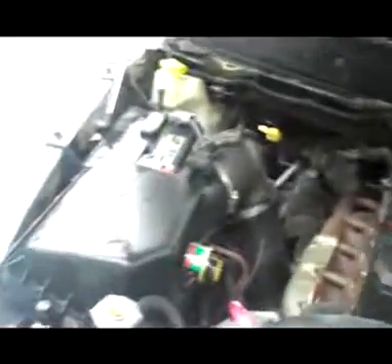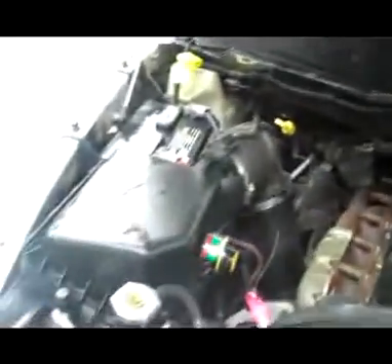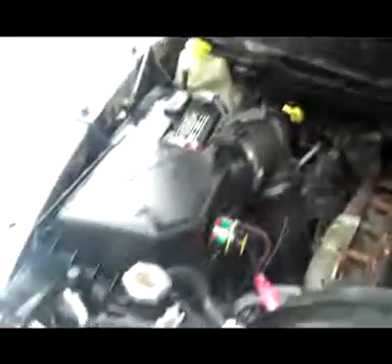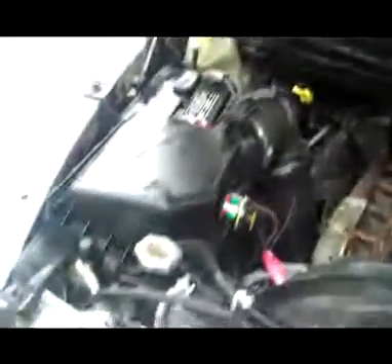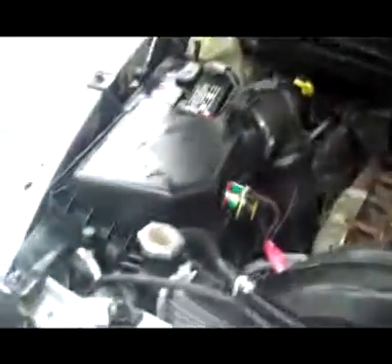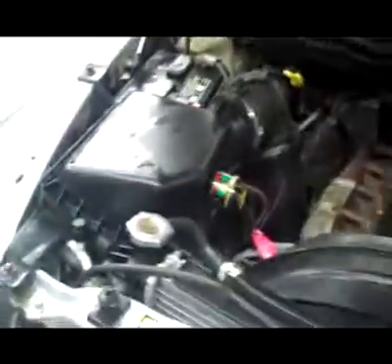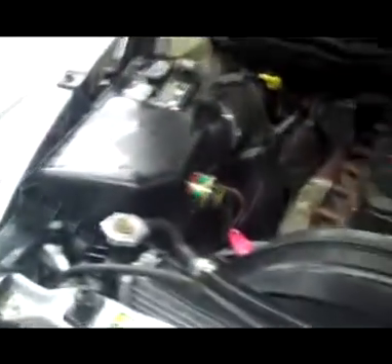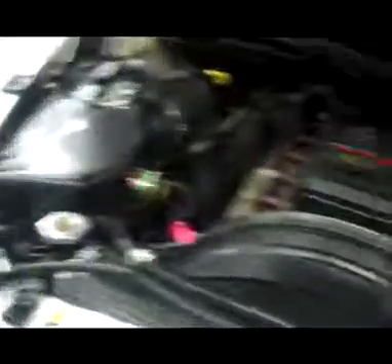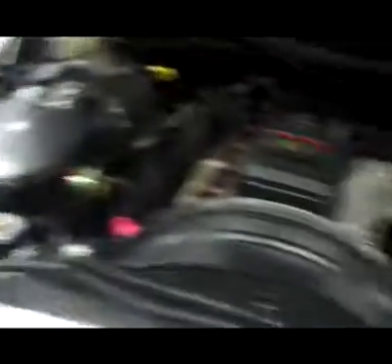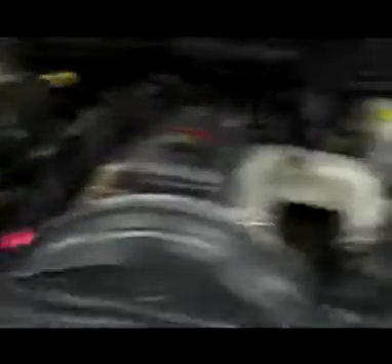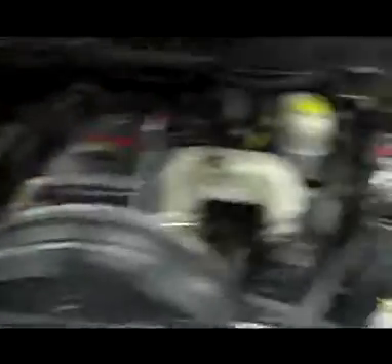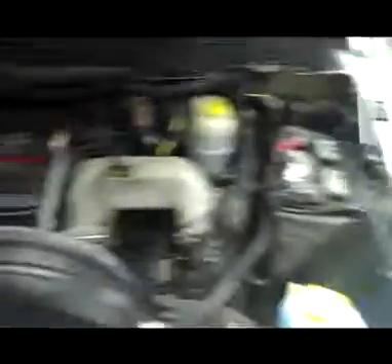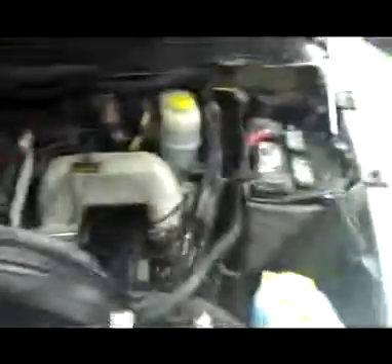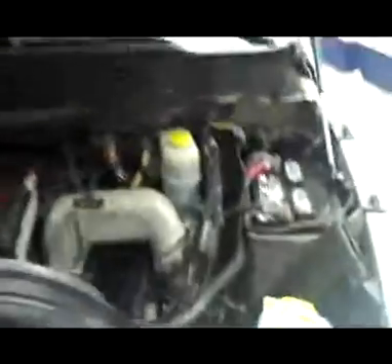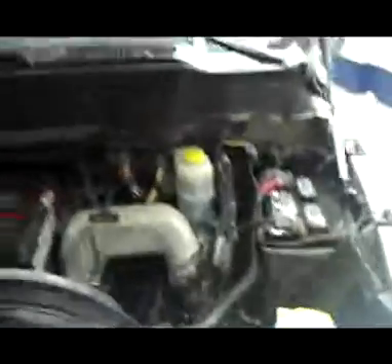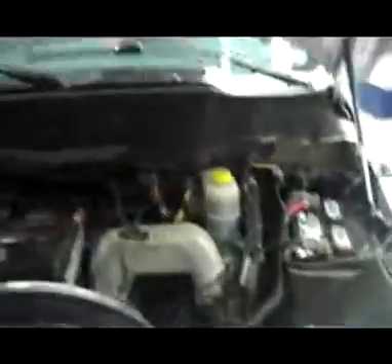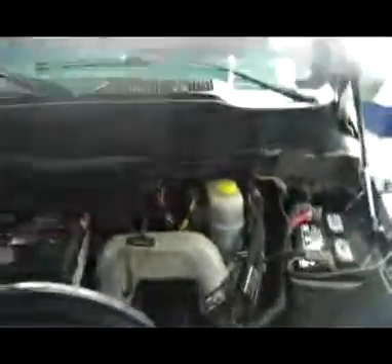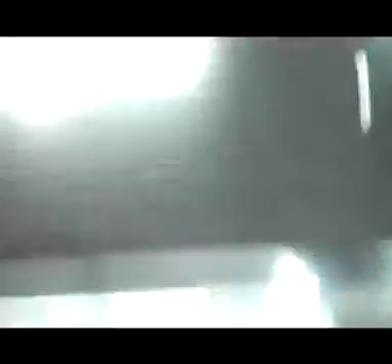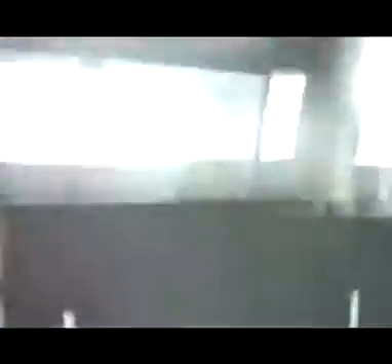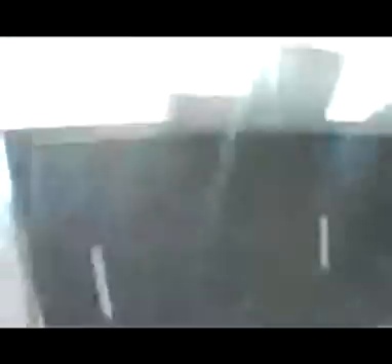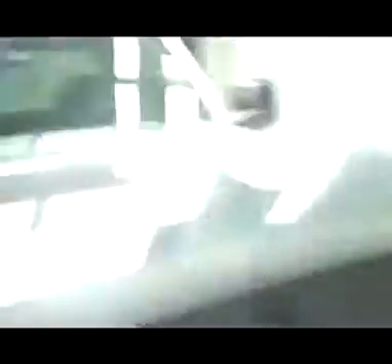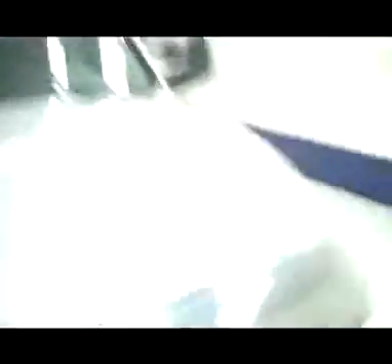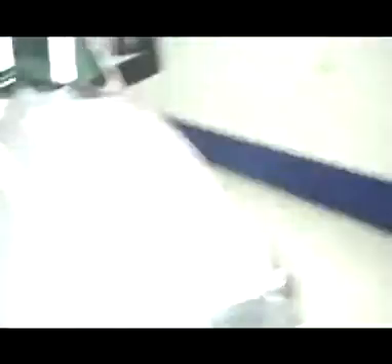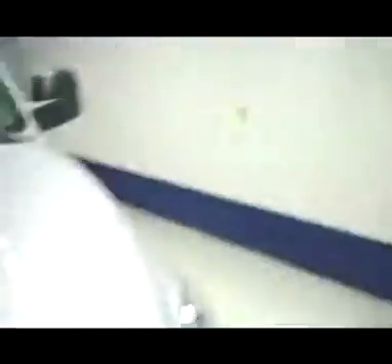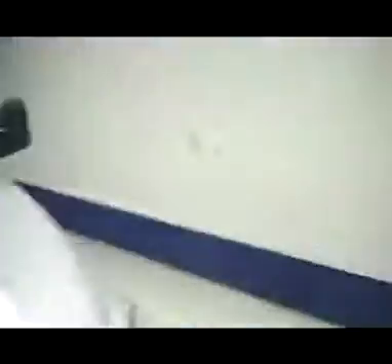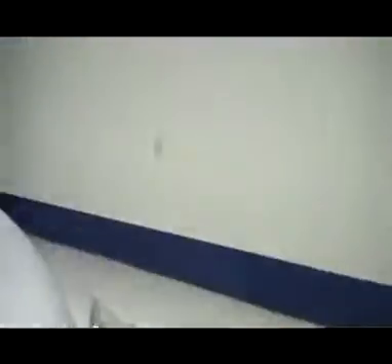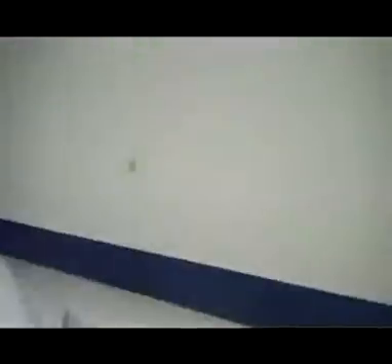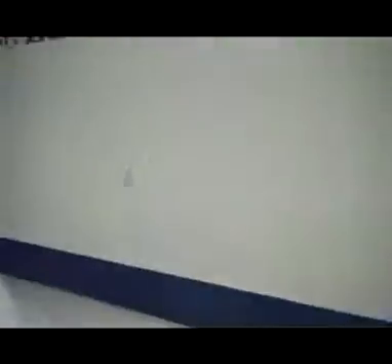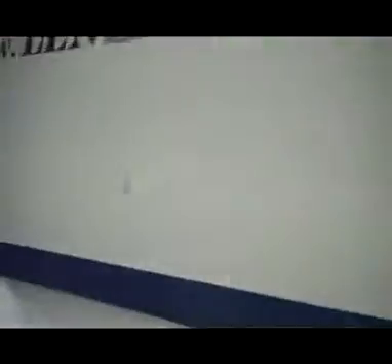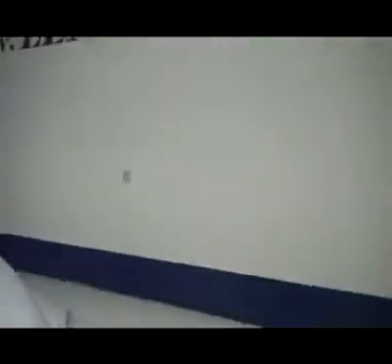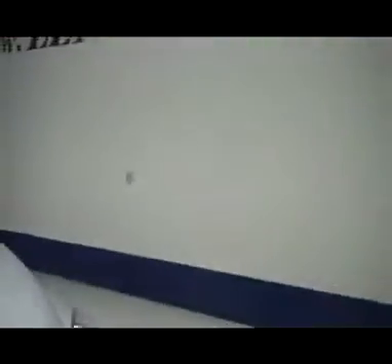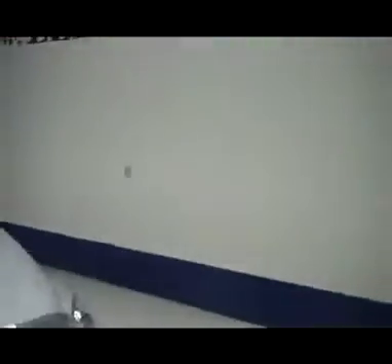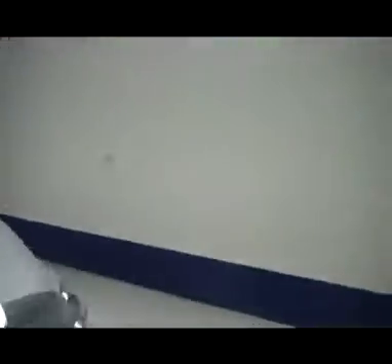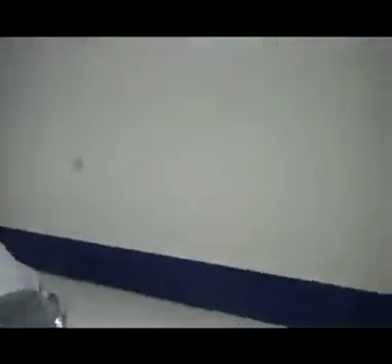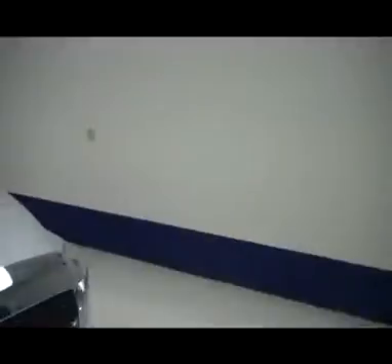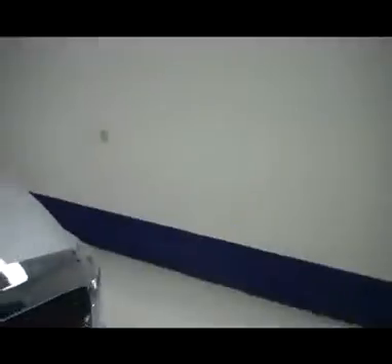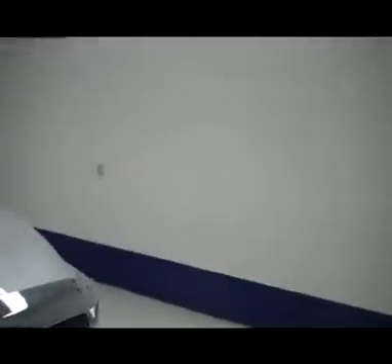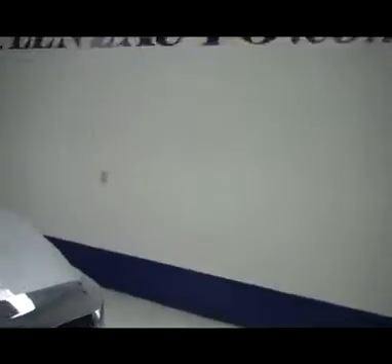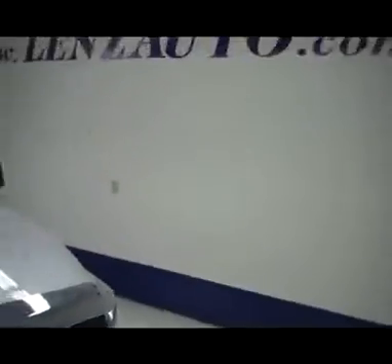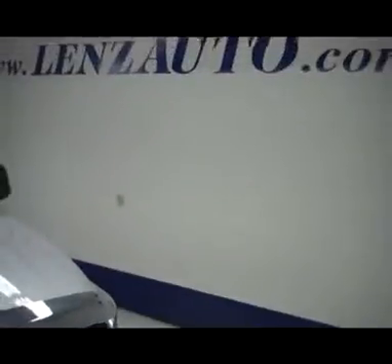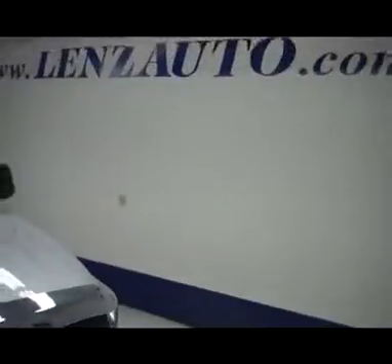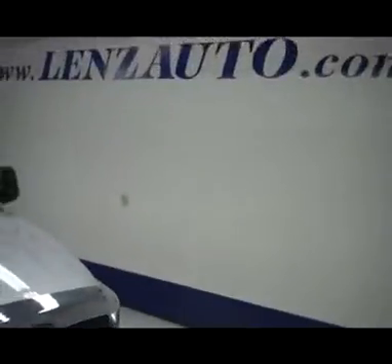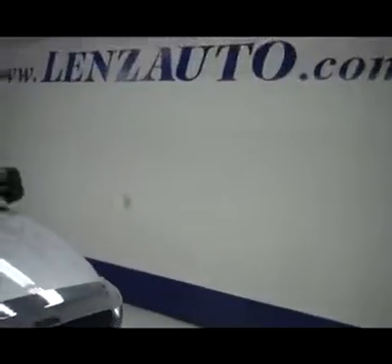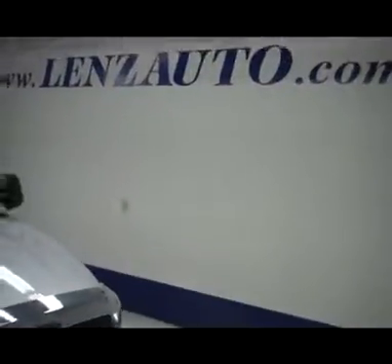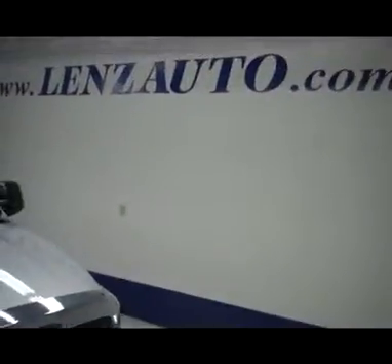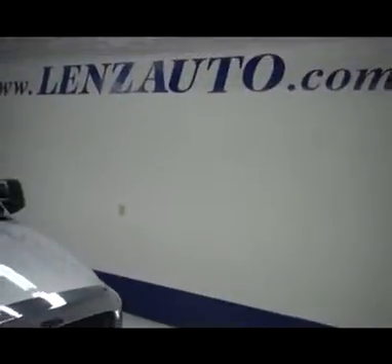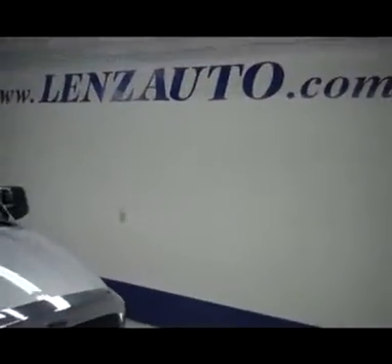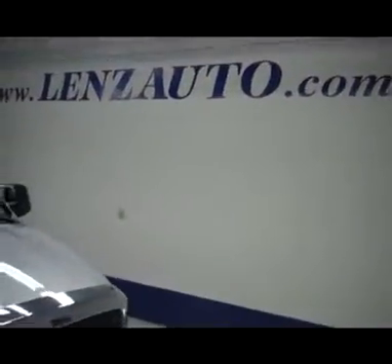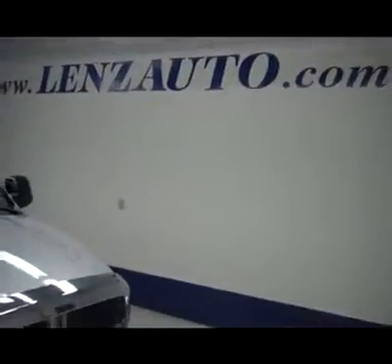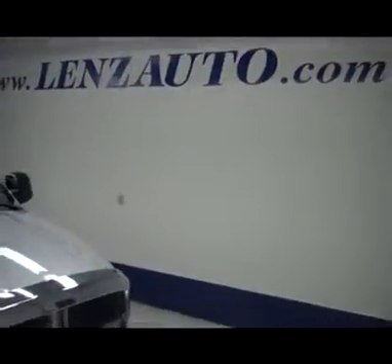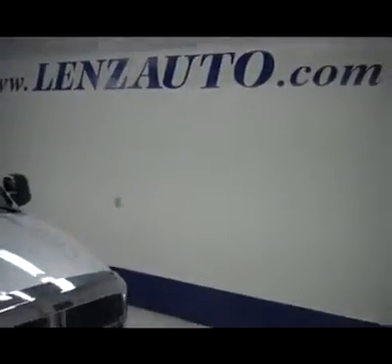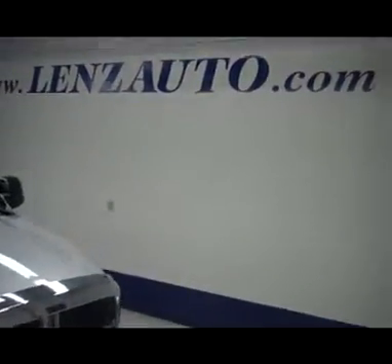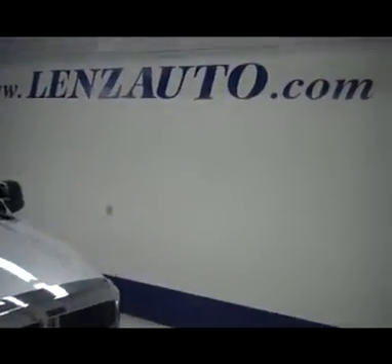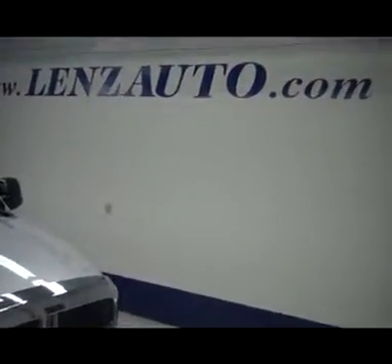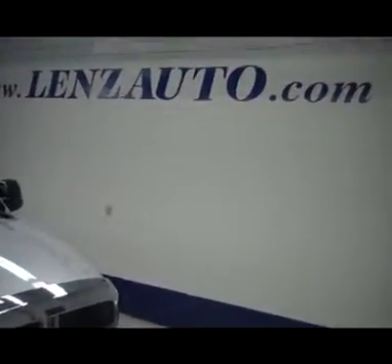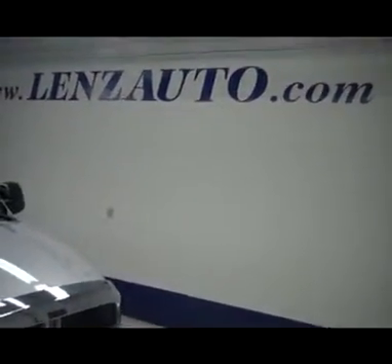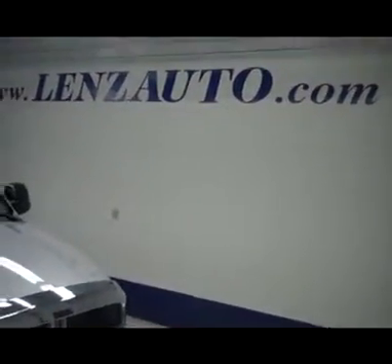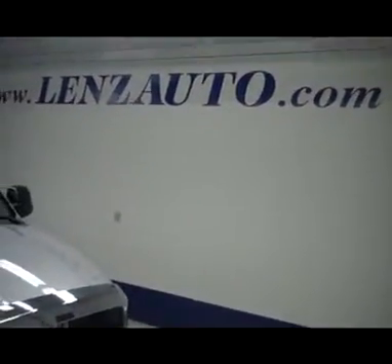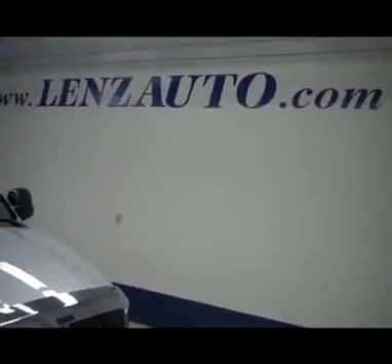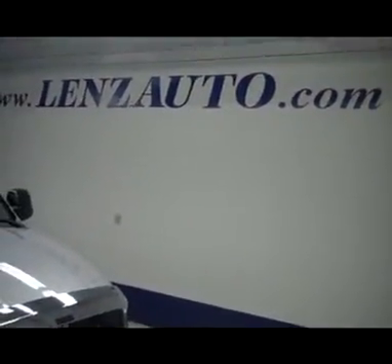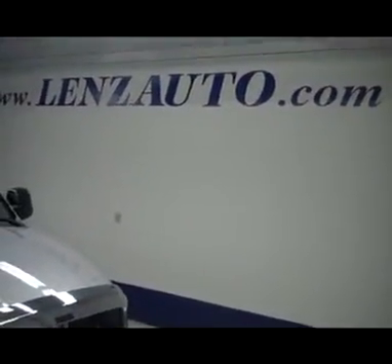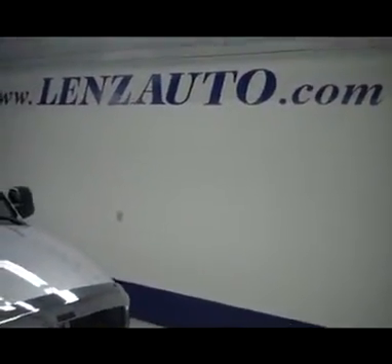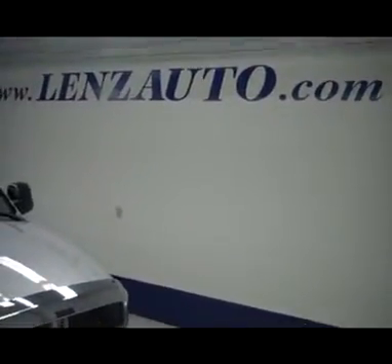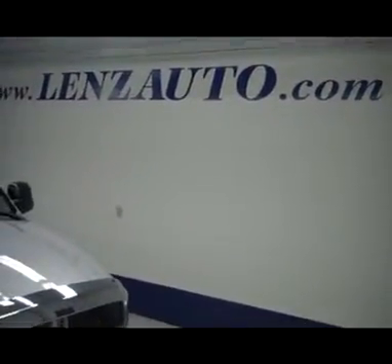If you don't see any more pictures of this truck or any other truck, all you have to do is visit our website at www.lensauto.com.